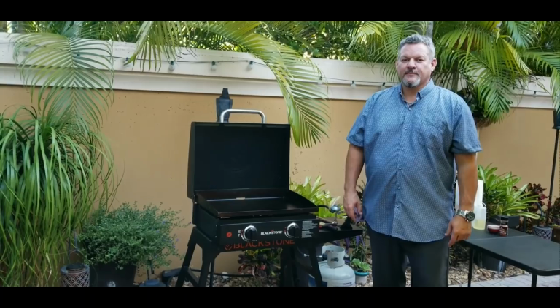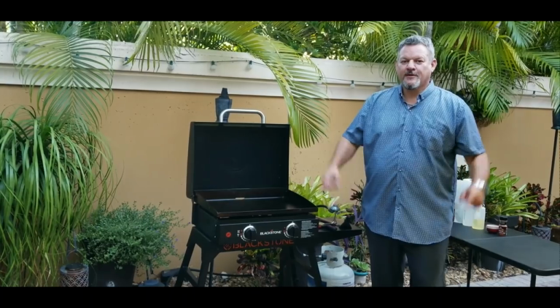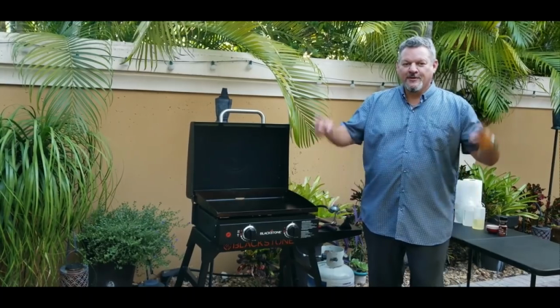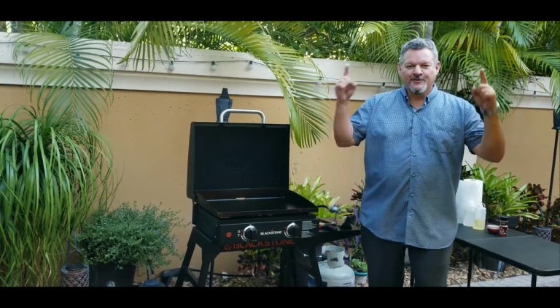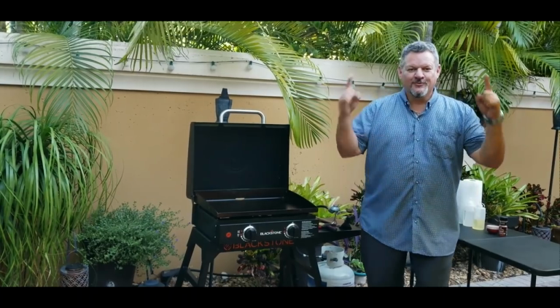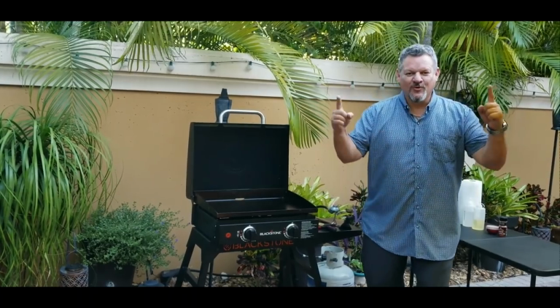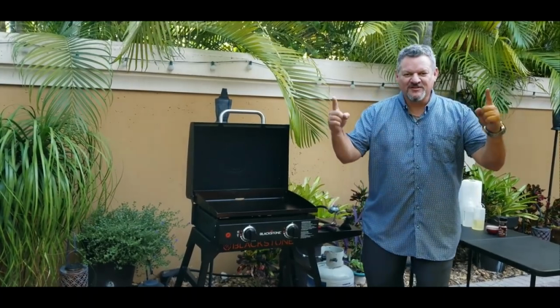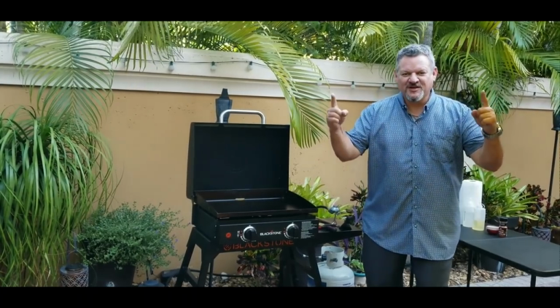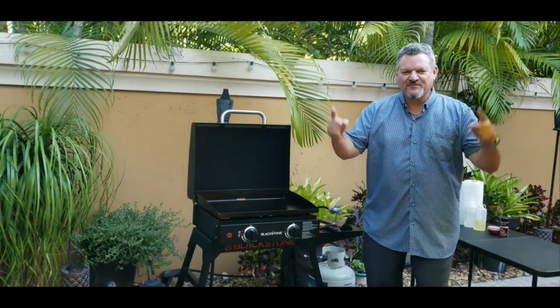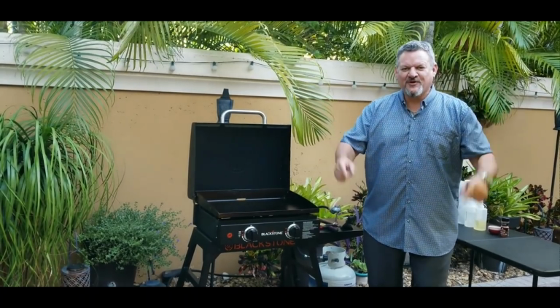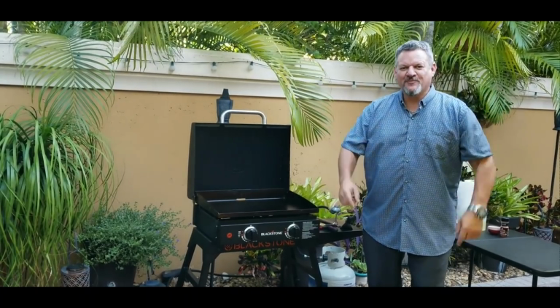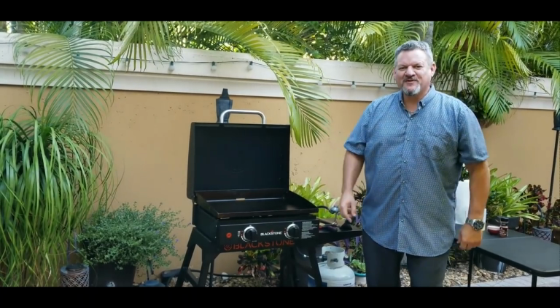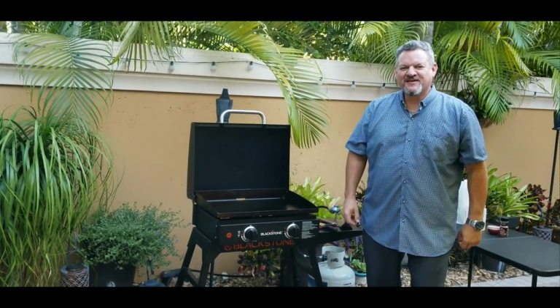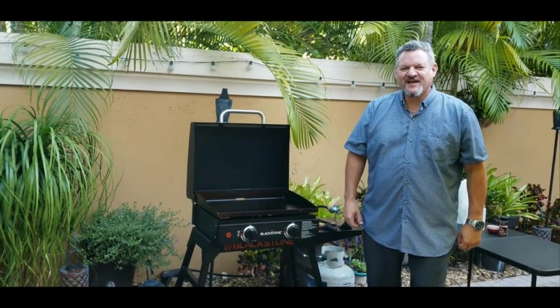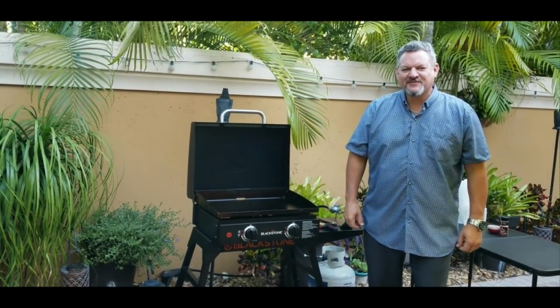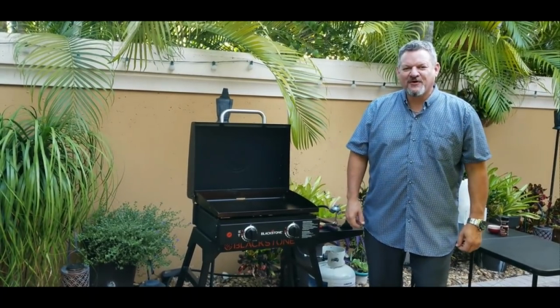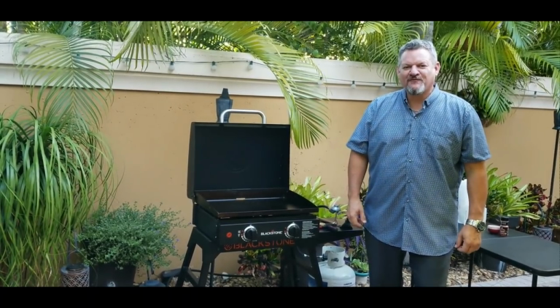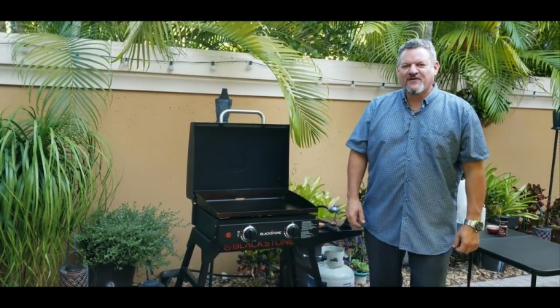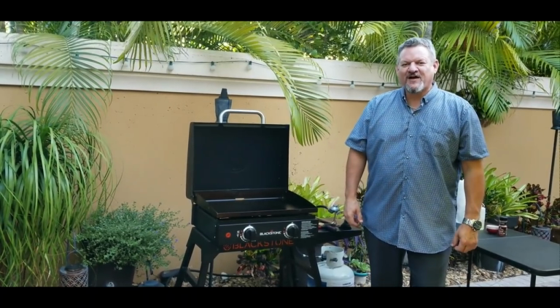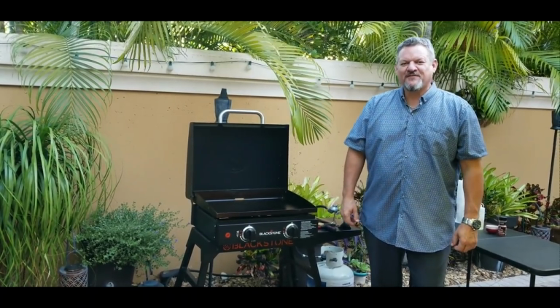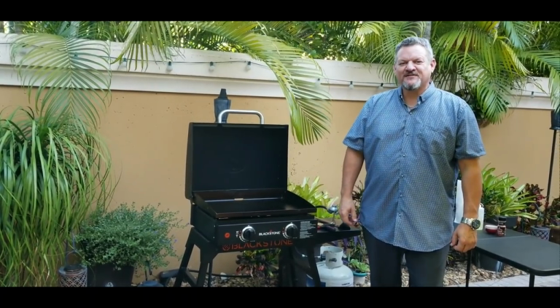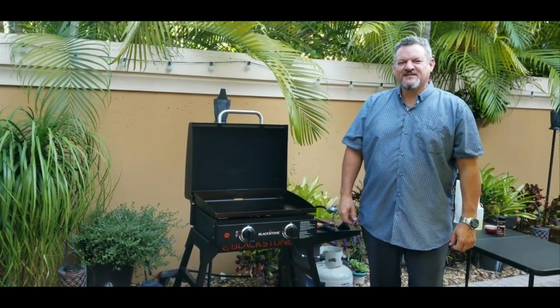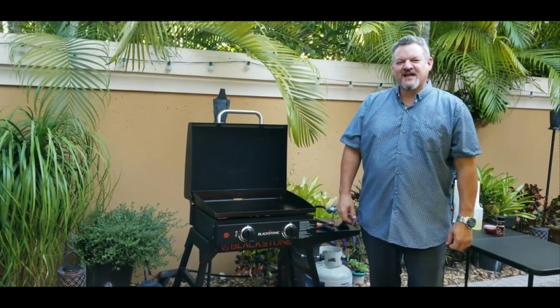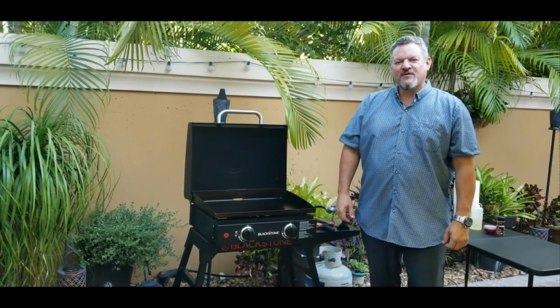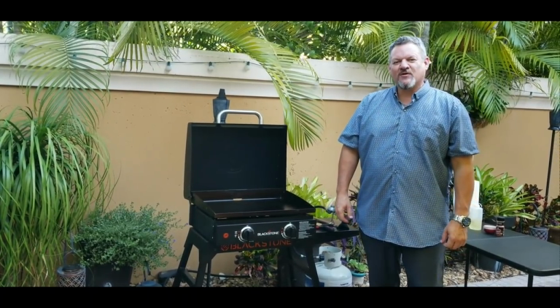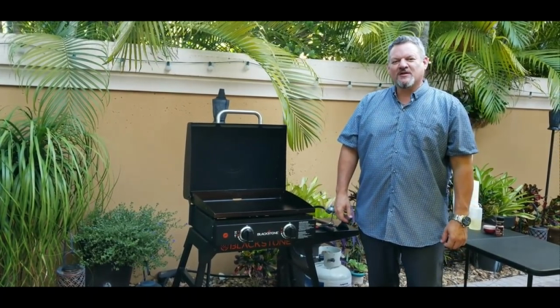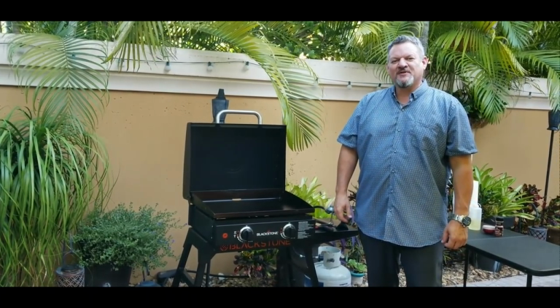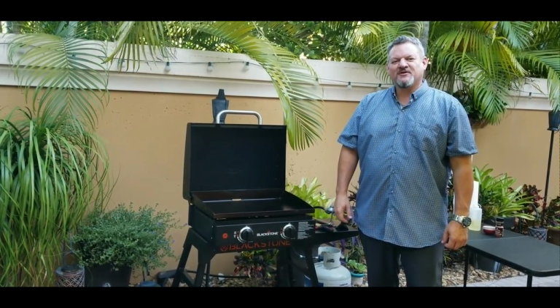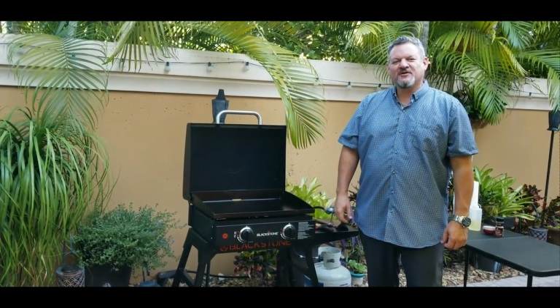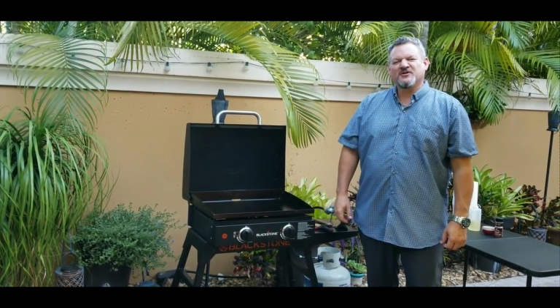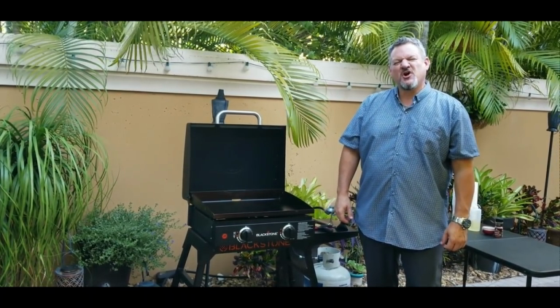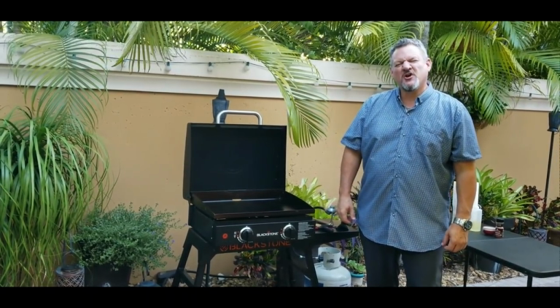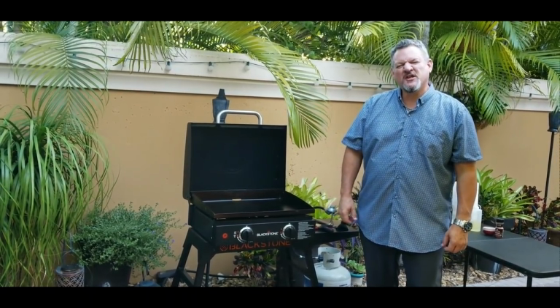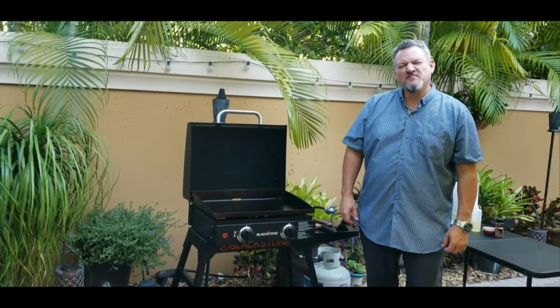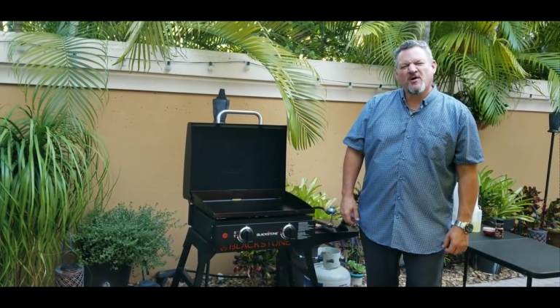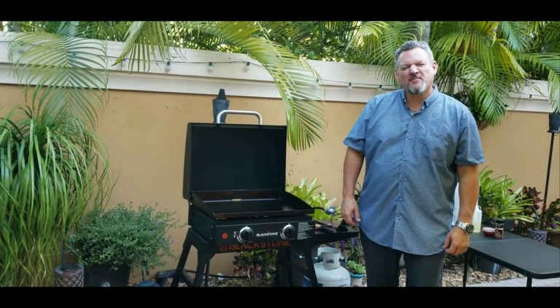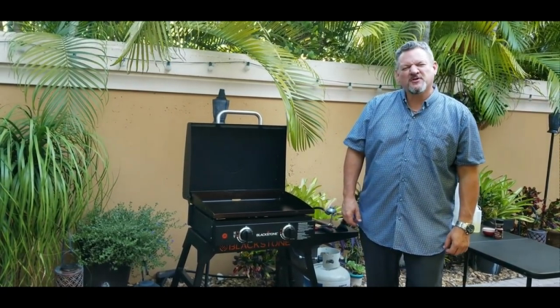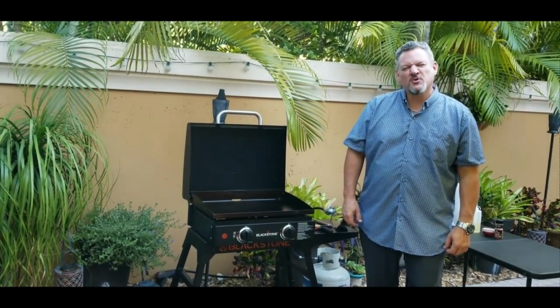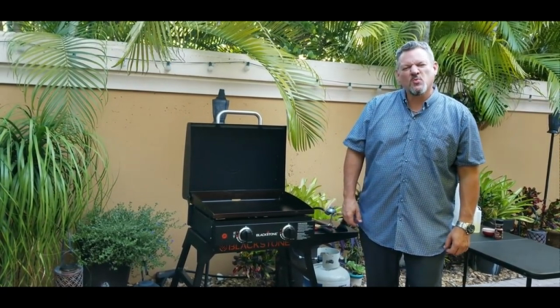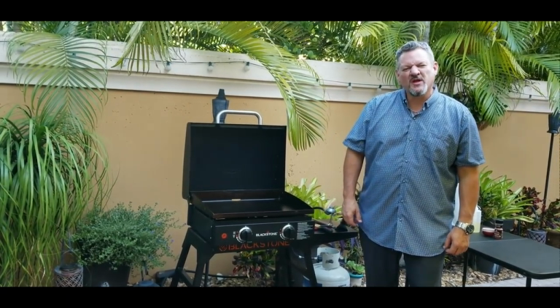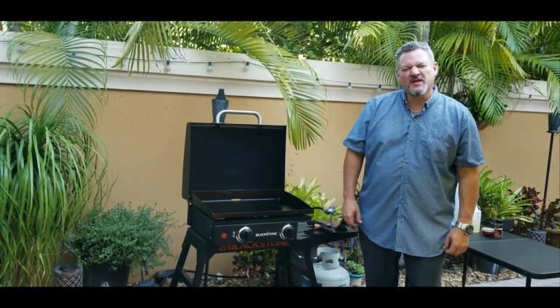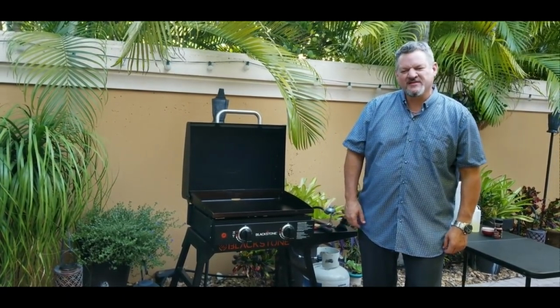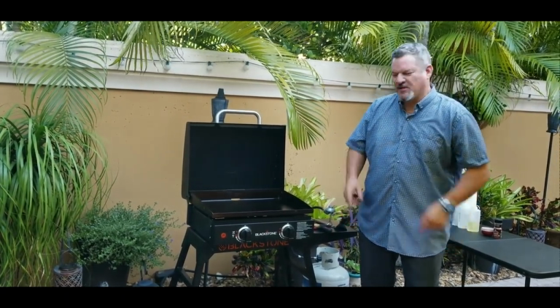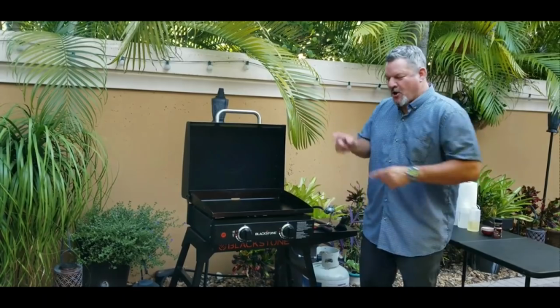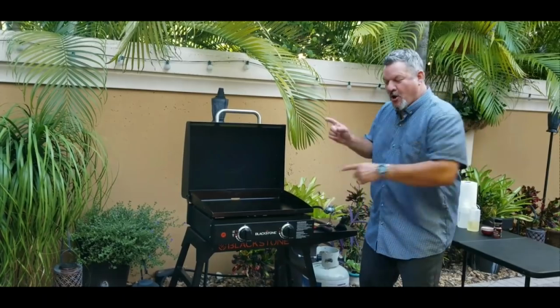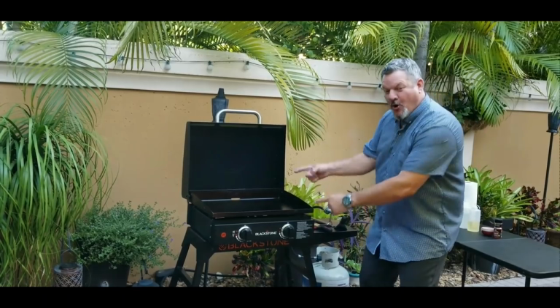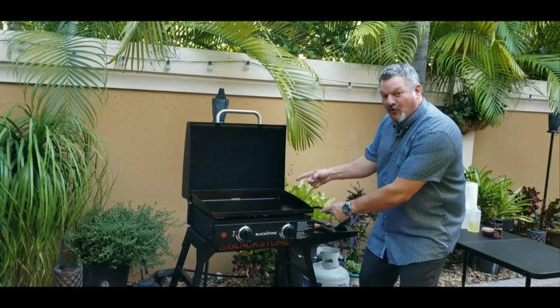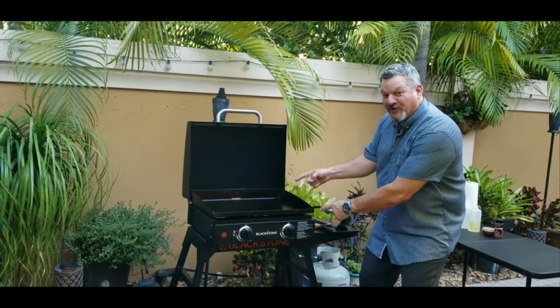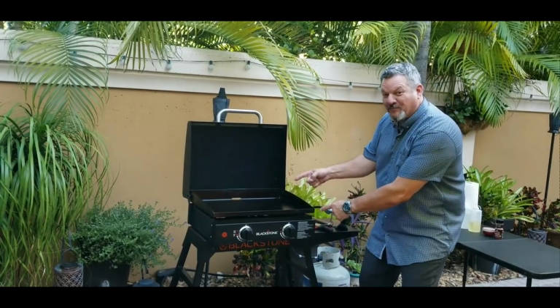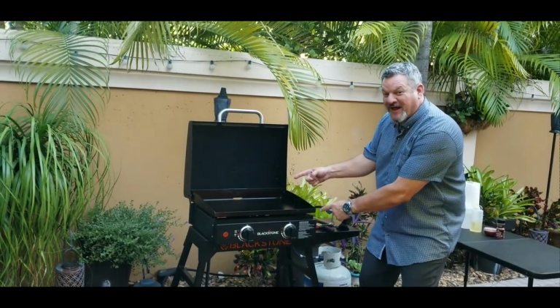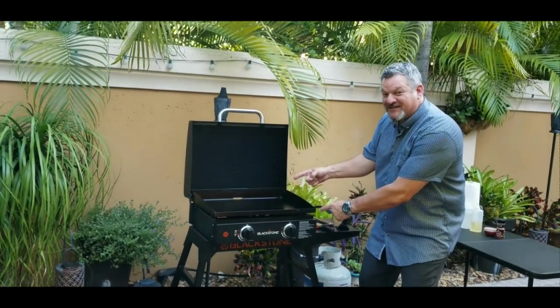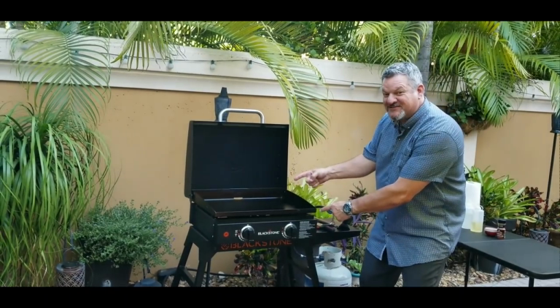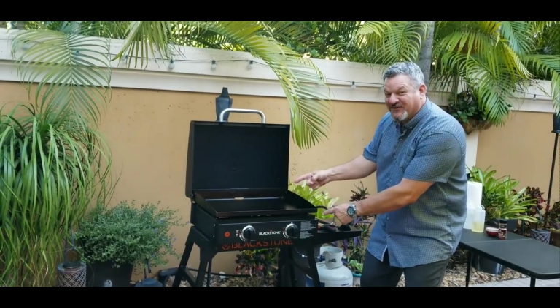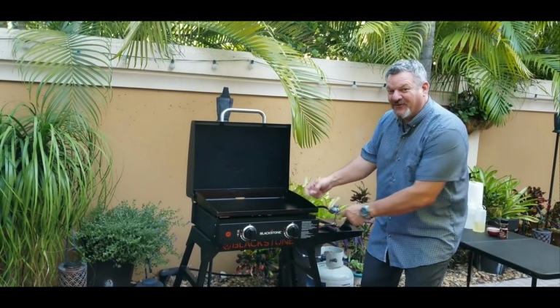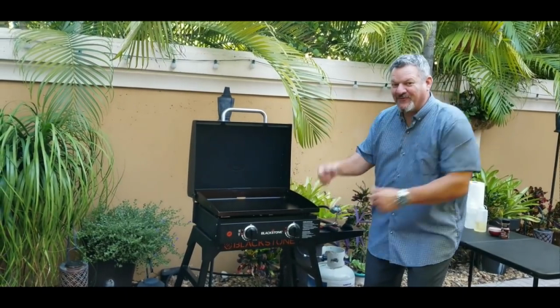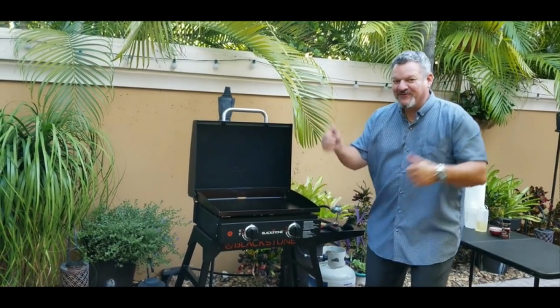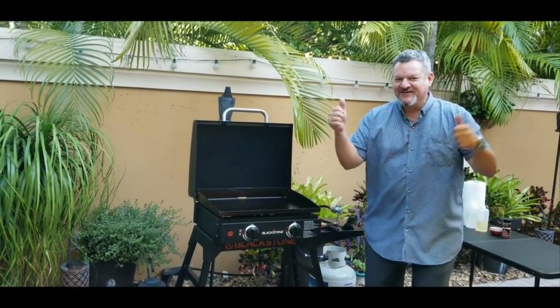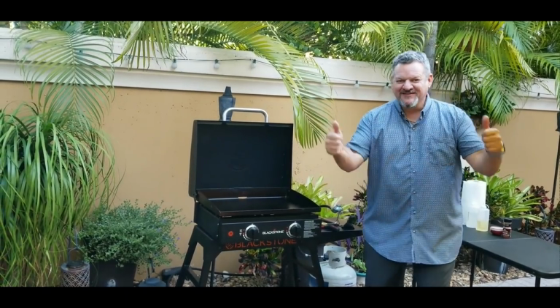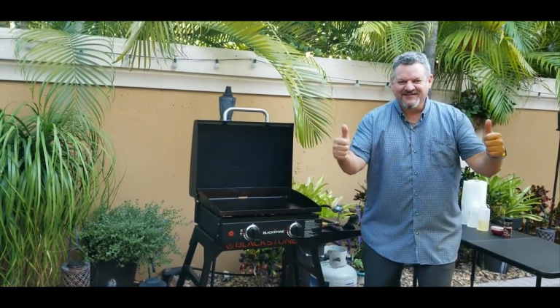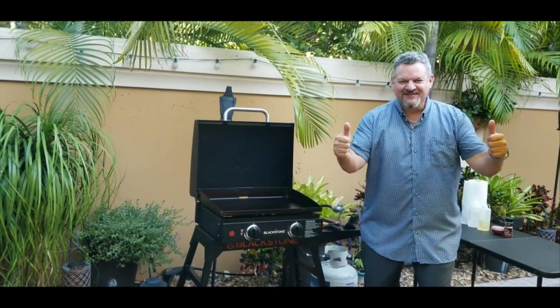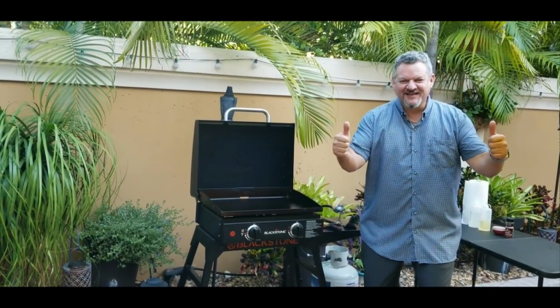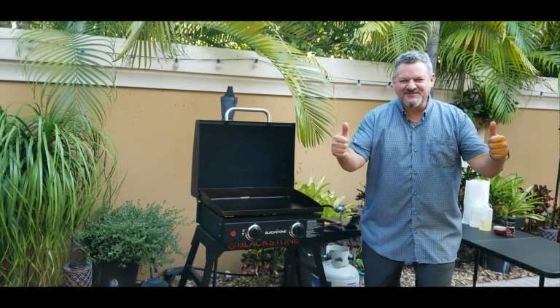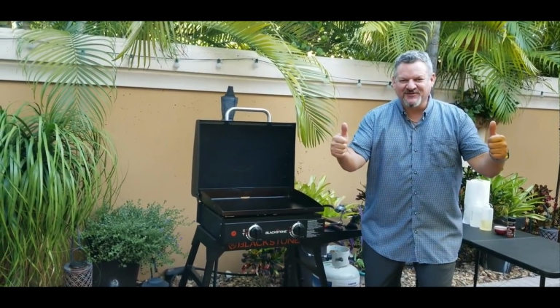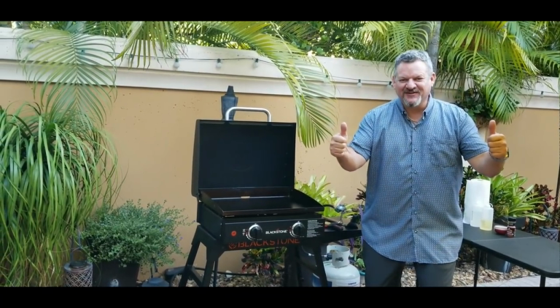What's up yo, Big Cat 305 here tonight. We're going to be cooking honey barbecue wings on the Blackstone. Let's do it.